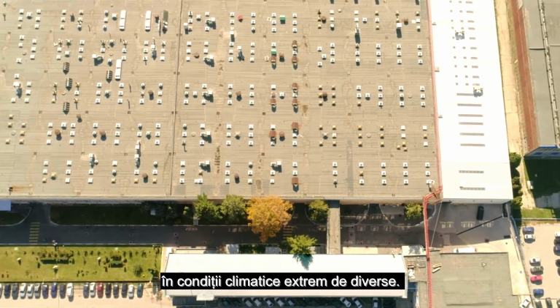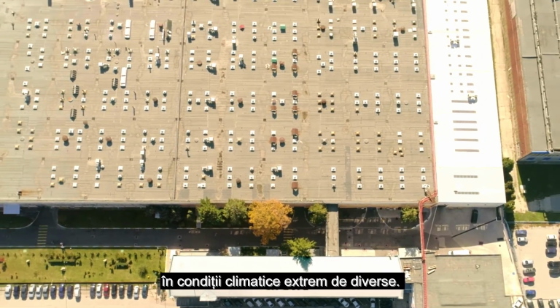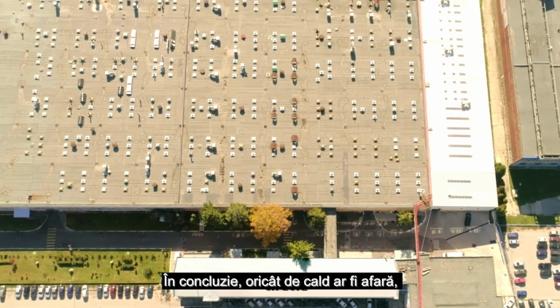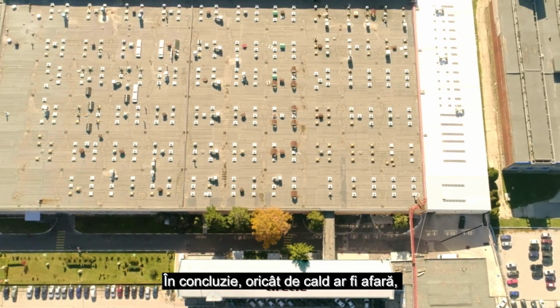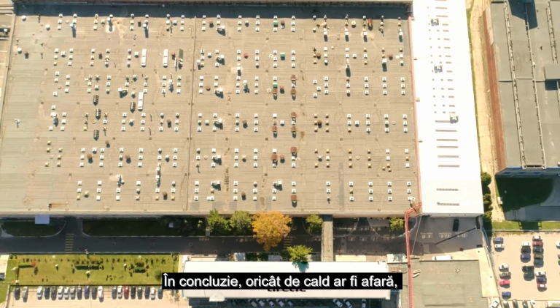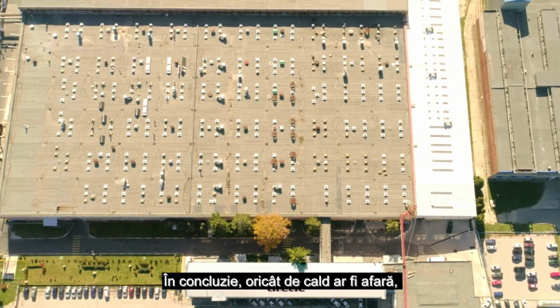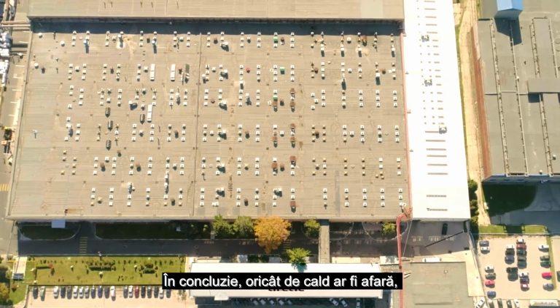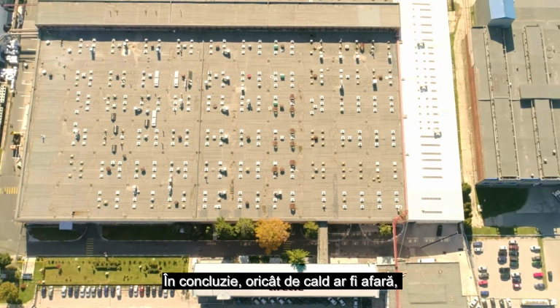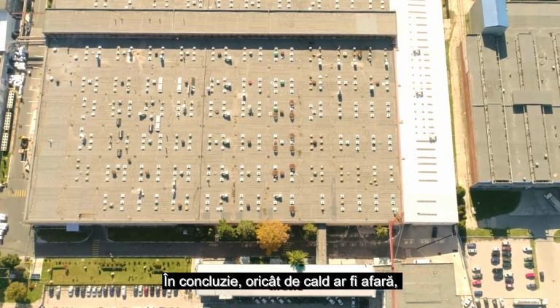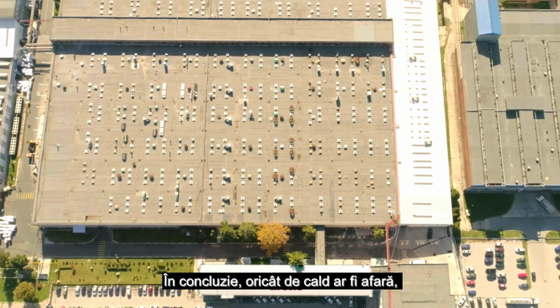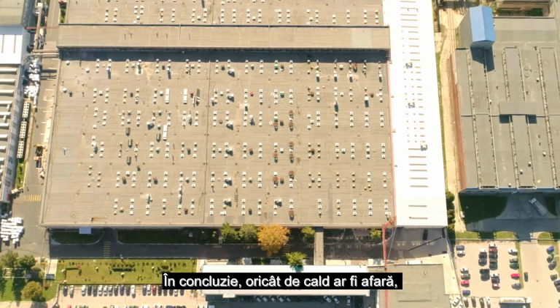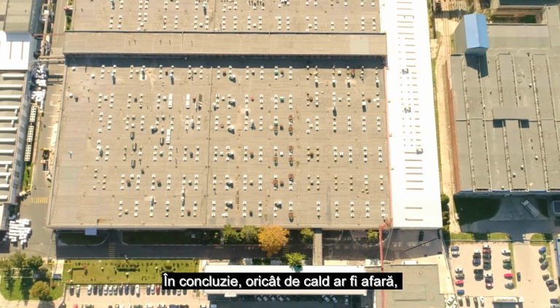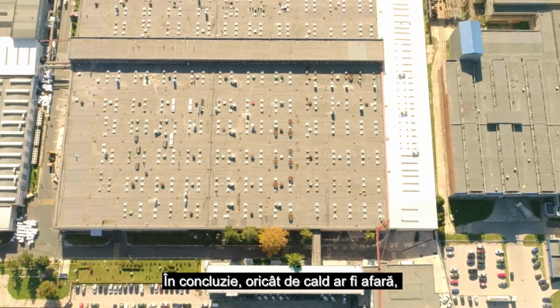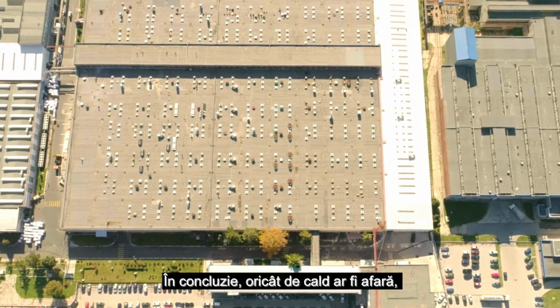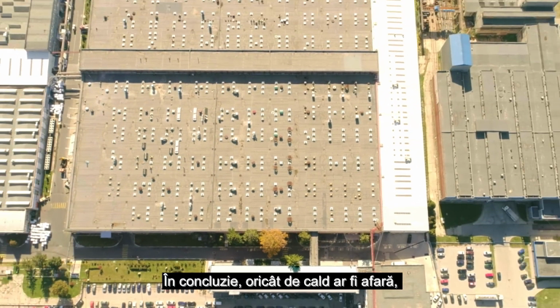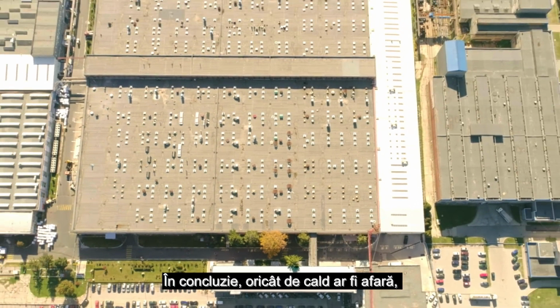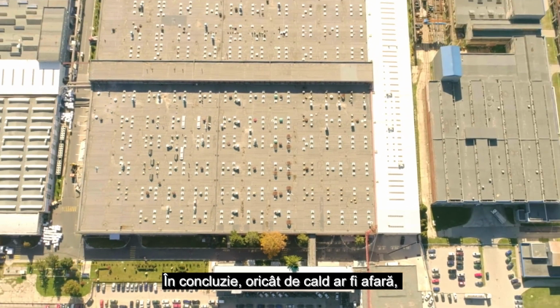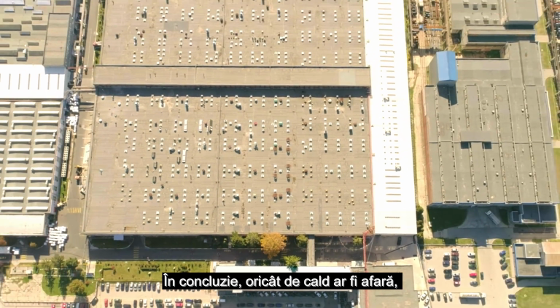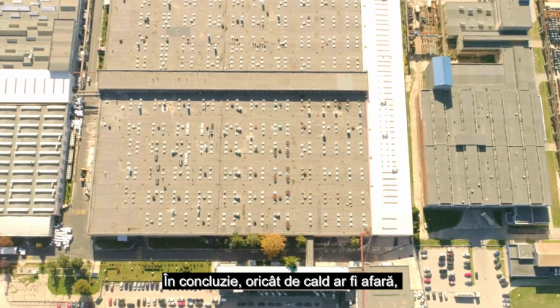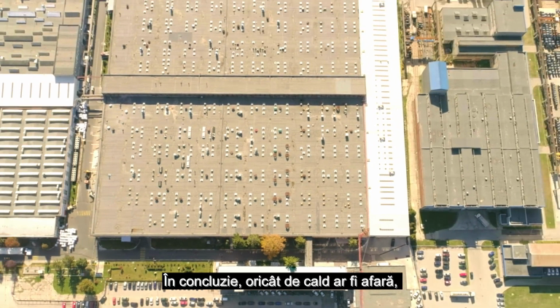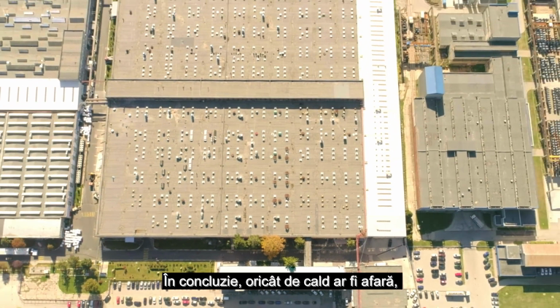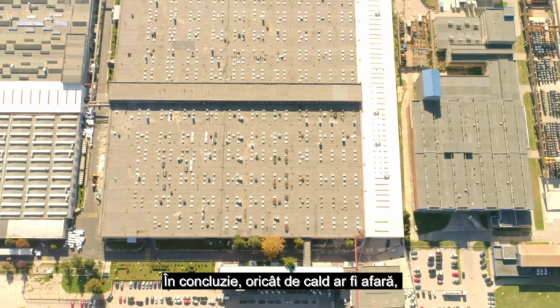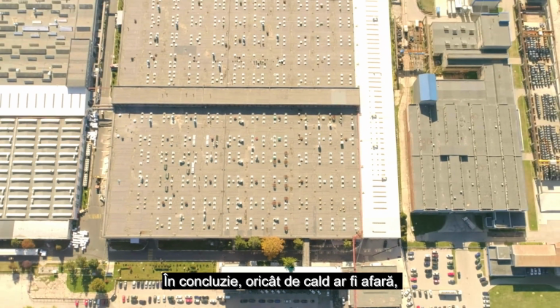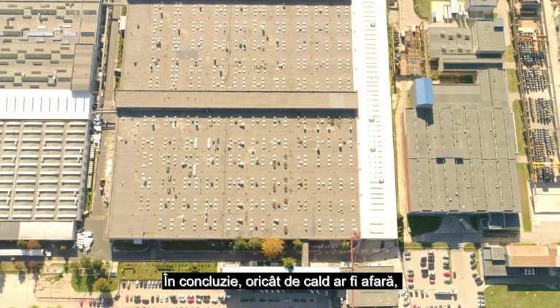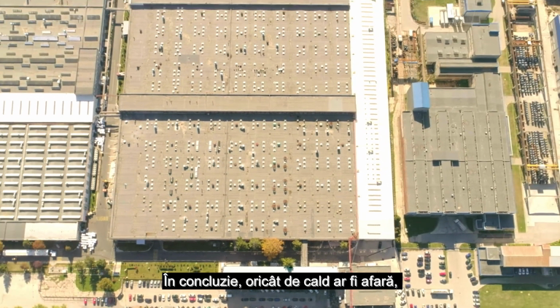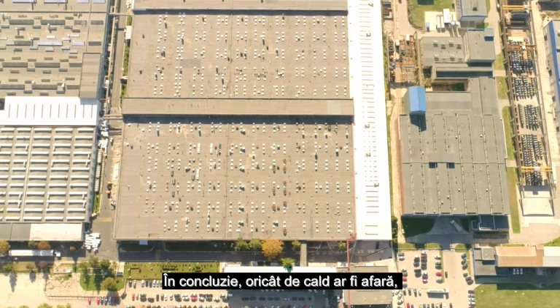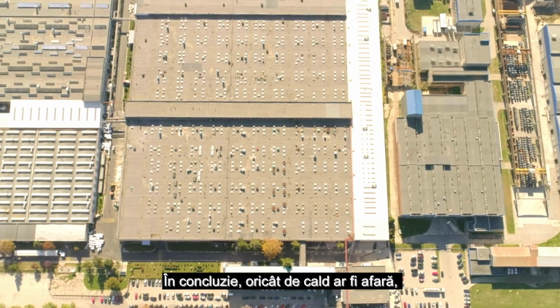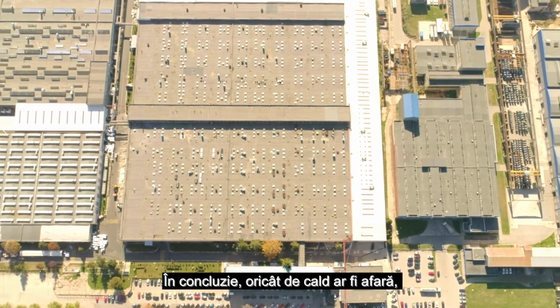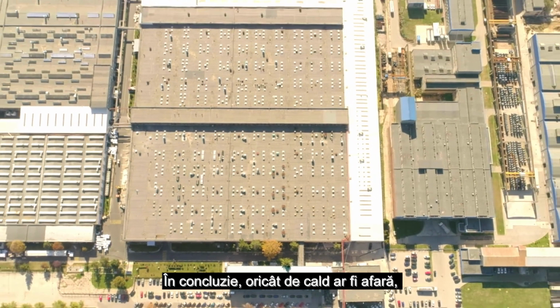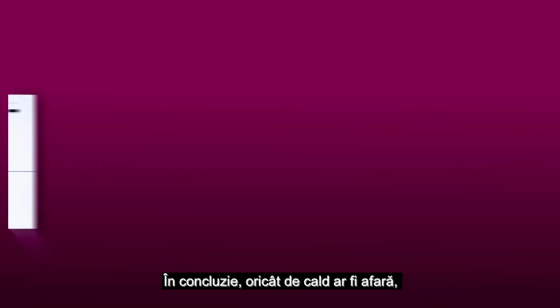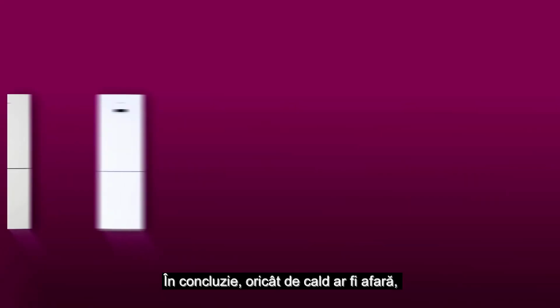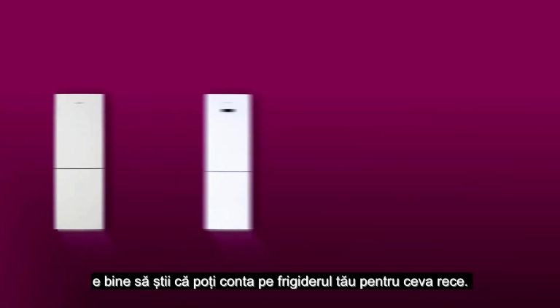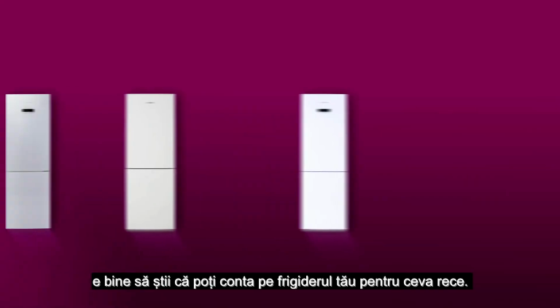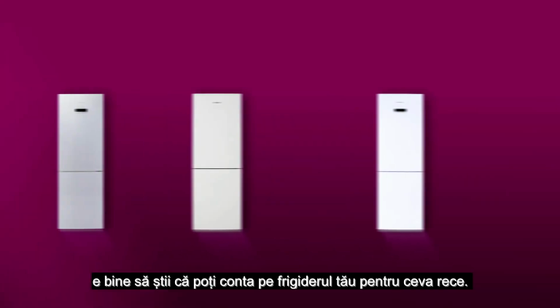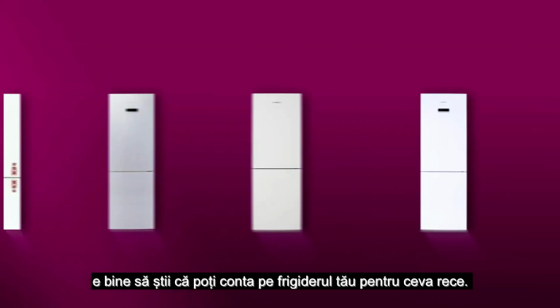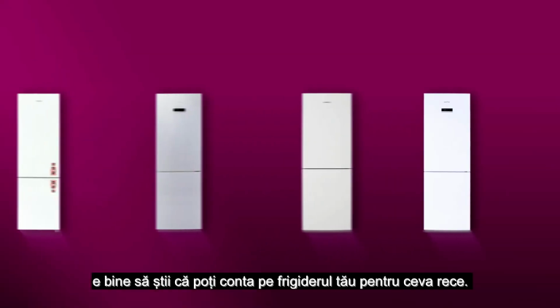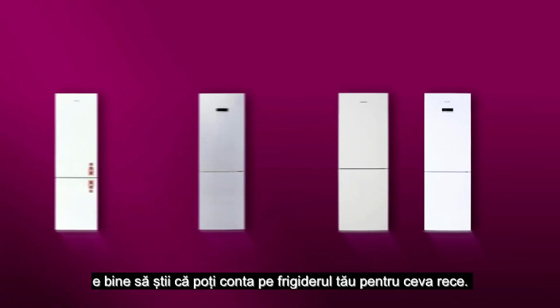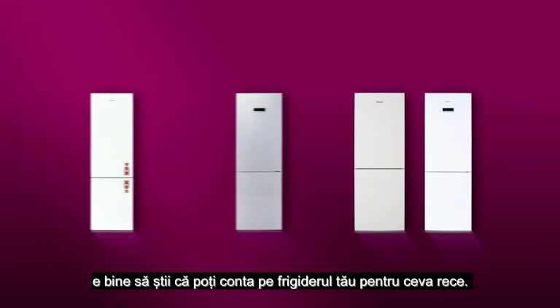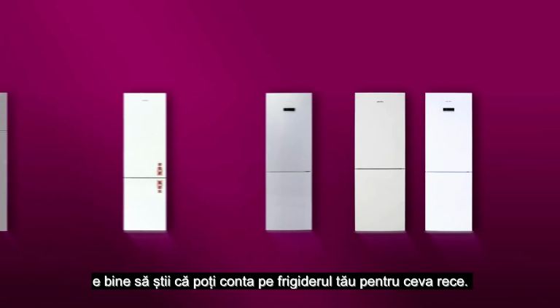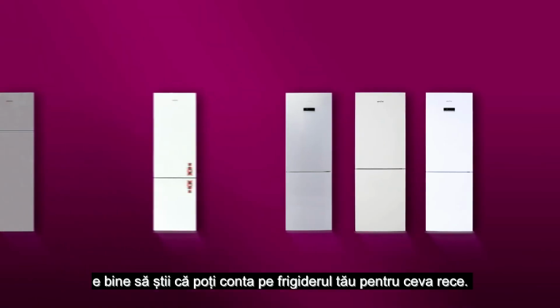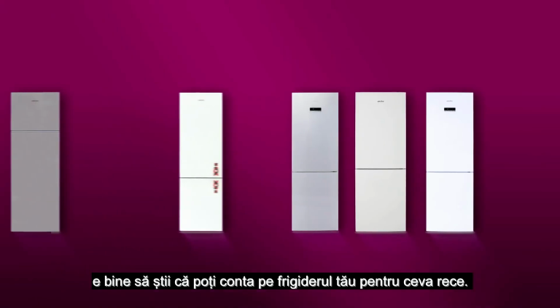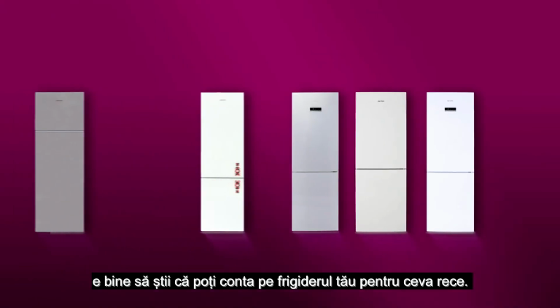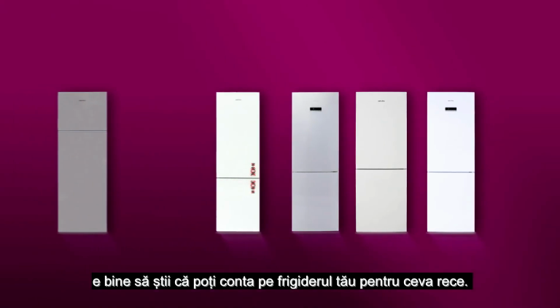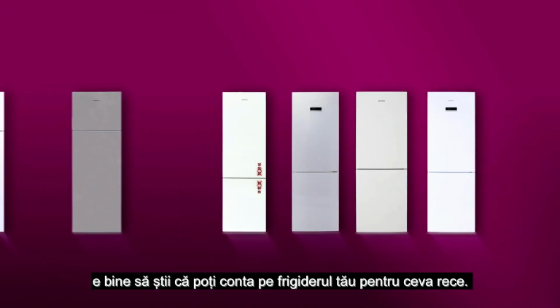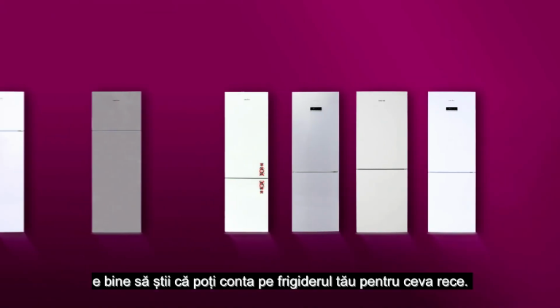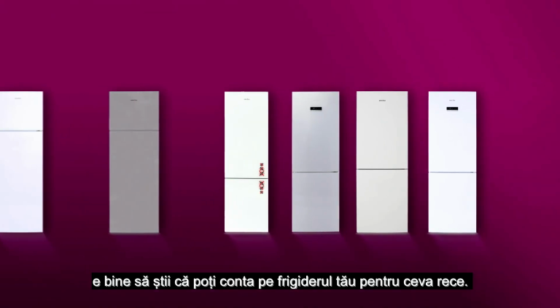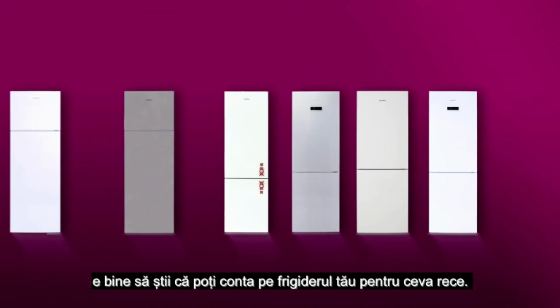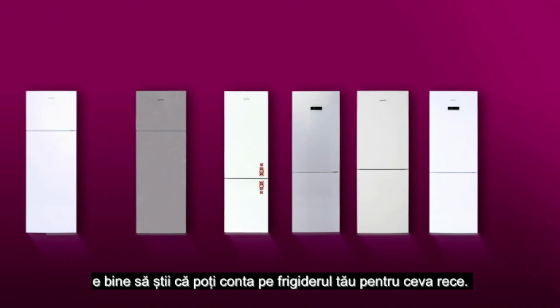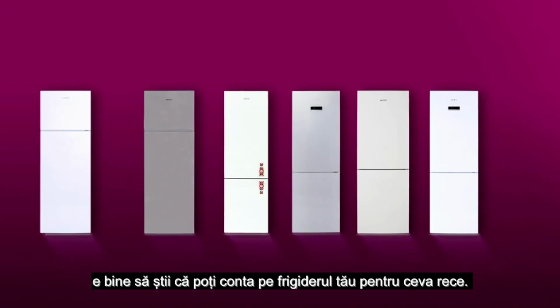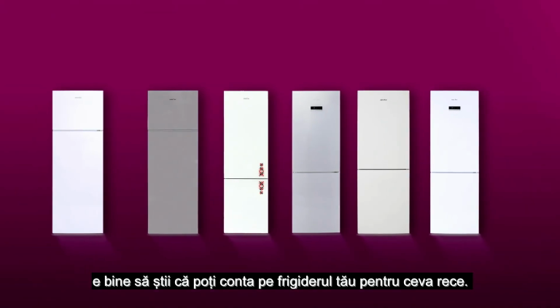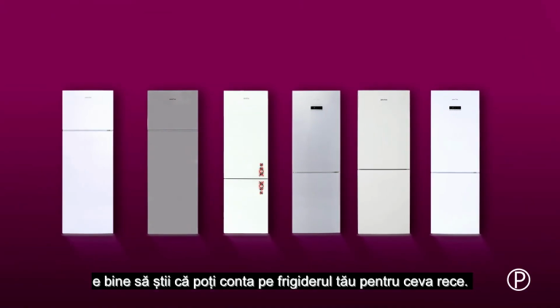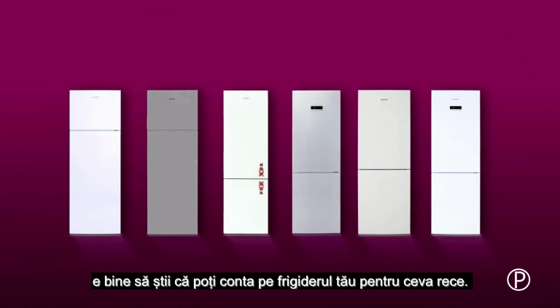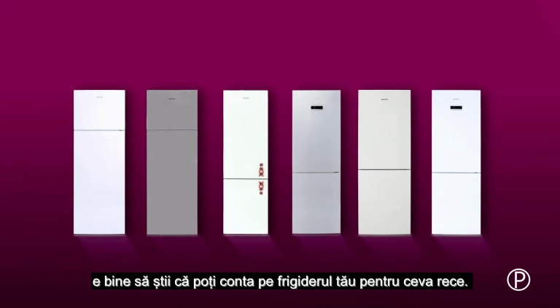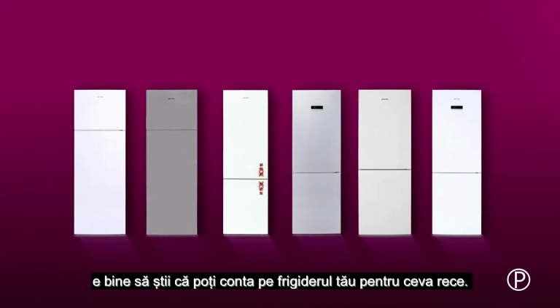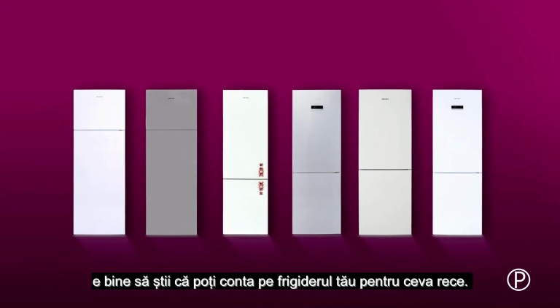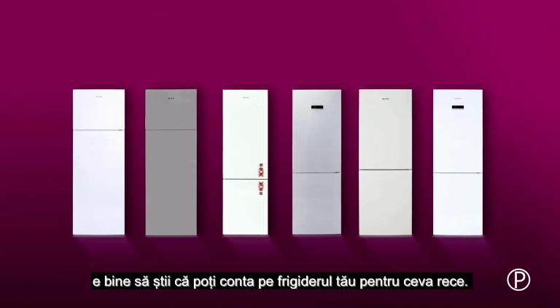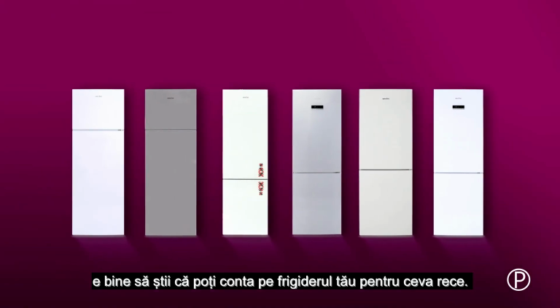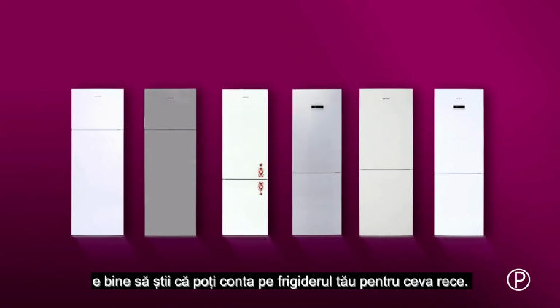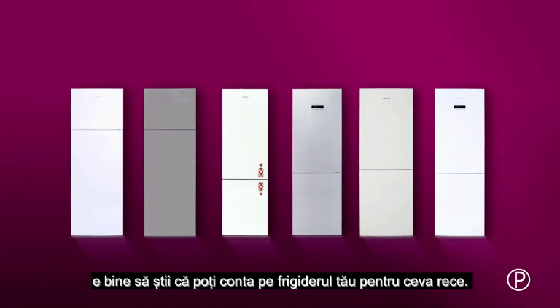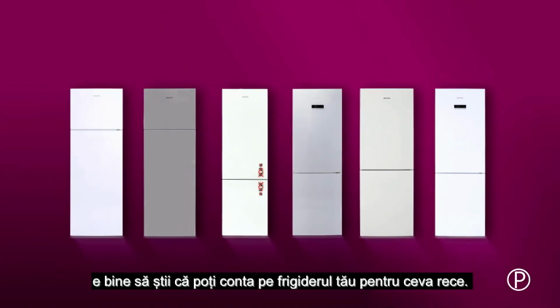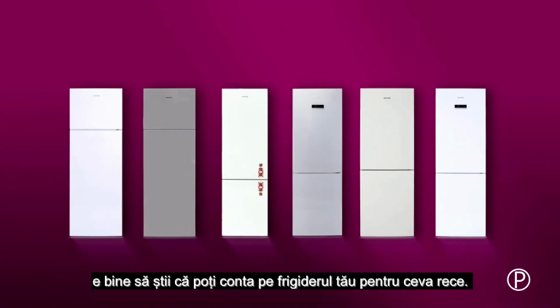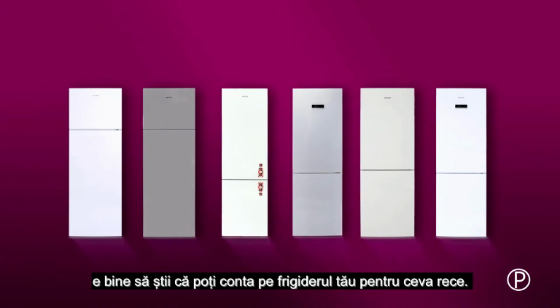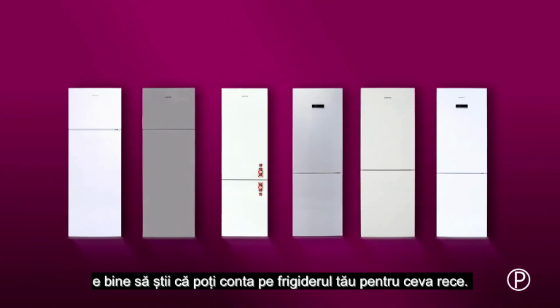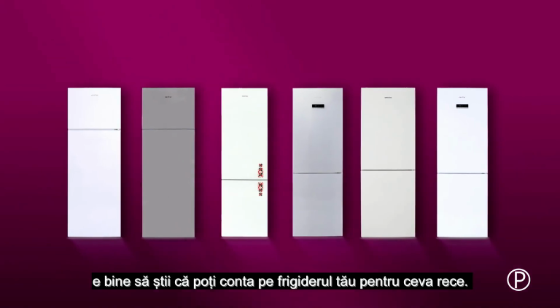To conclude, no matter how hot the weather outside is, it is good to know you can always count on your refrigerator for something cool.